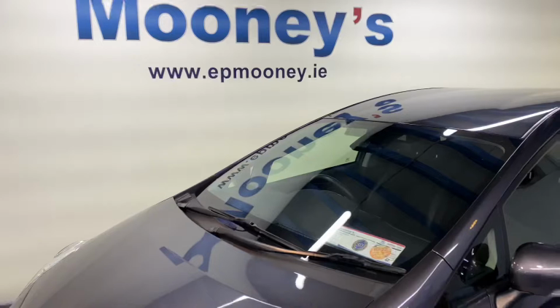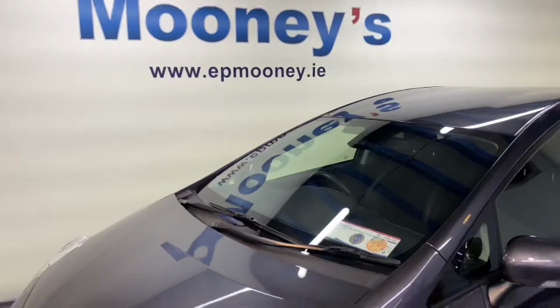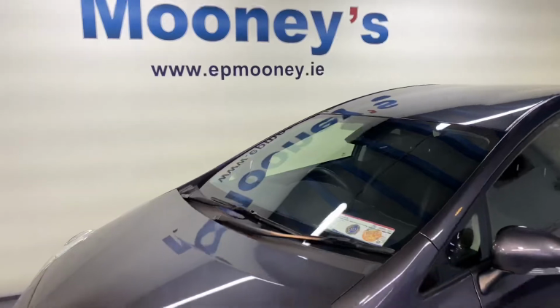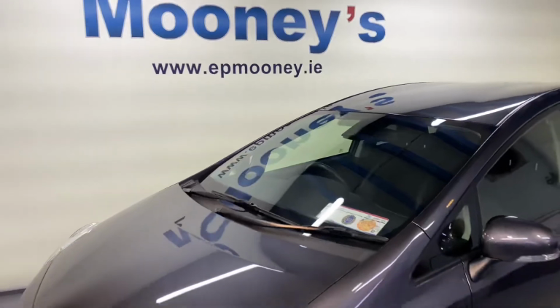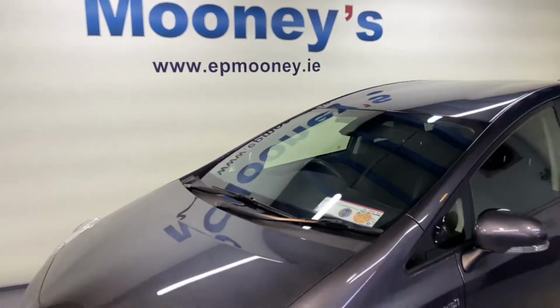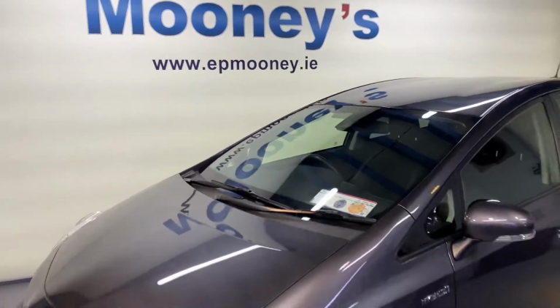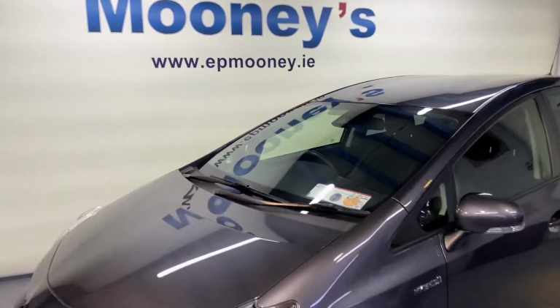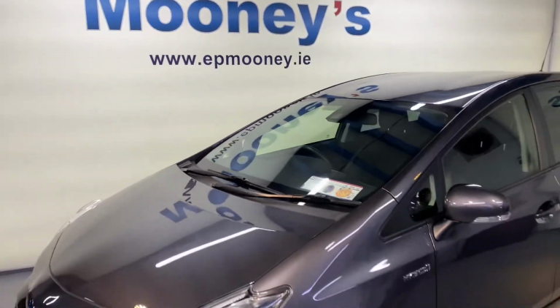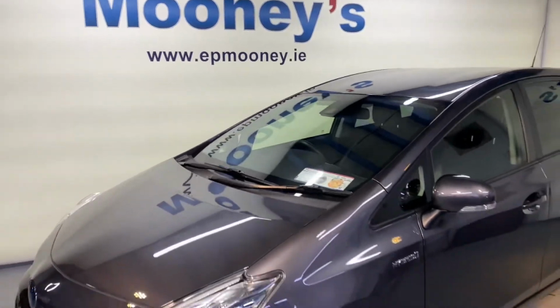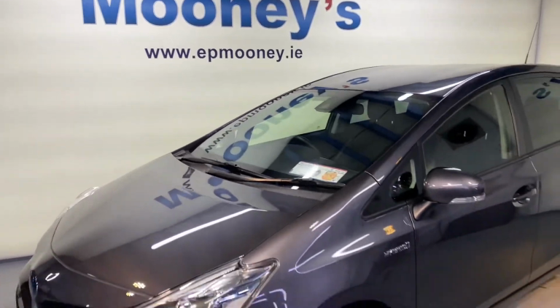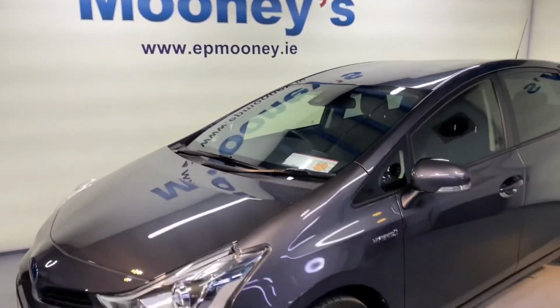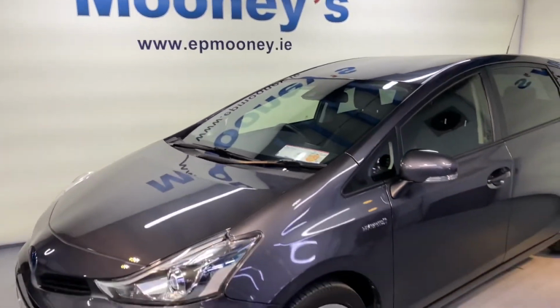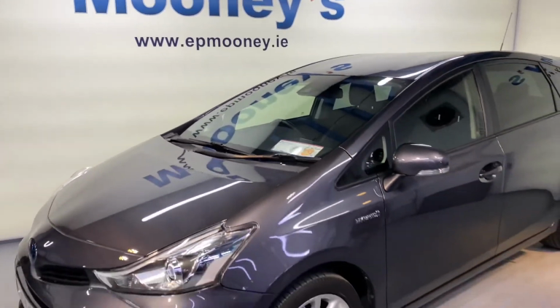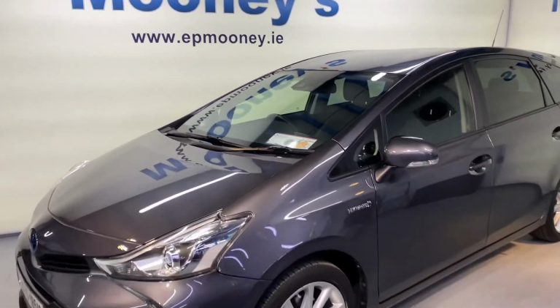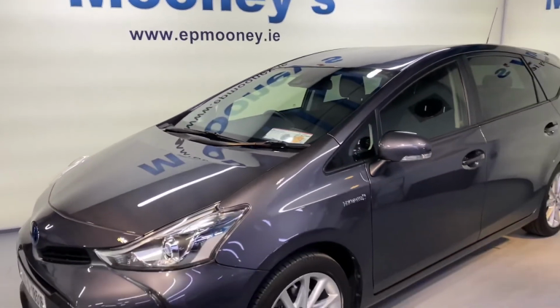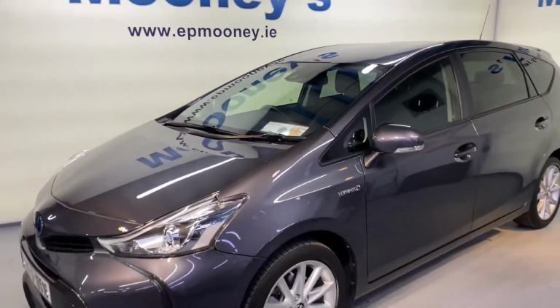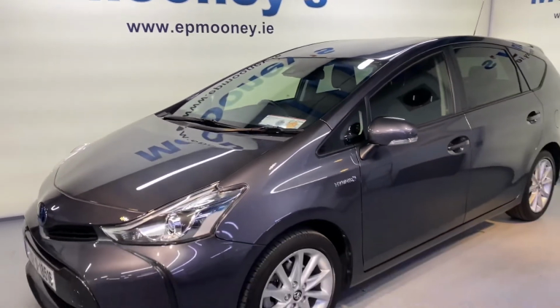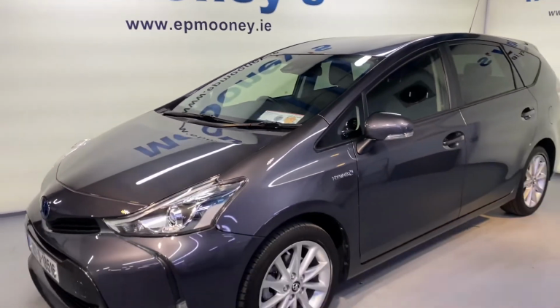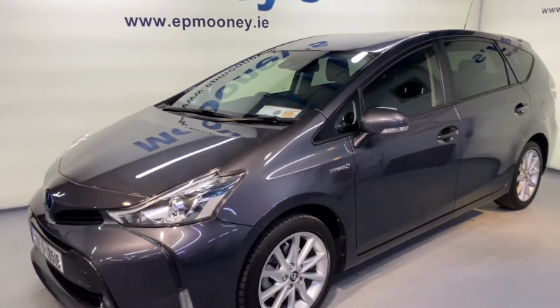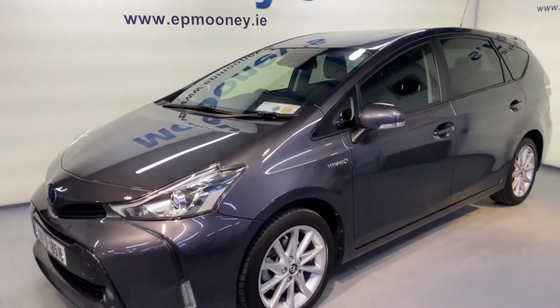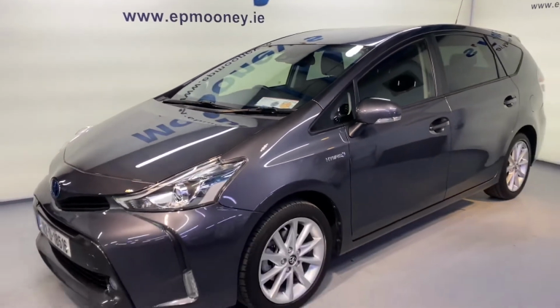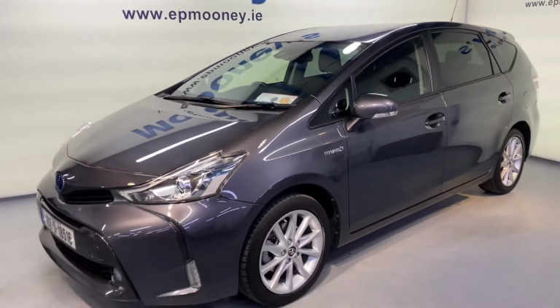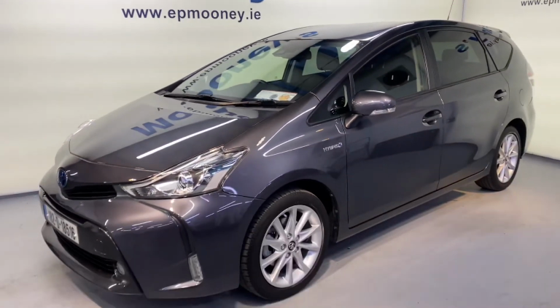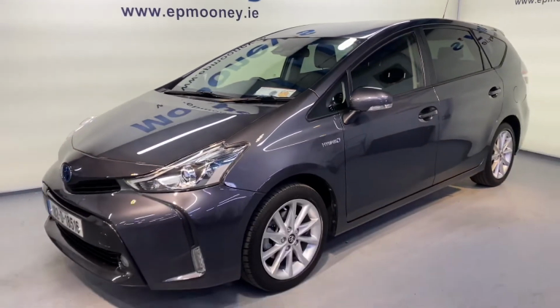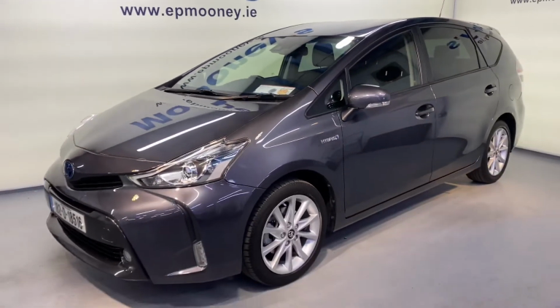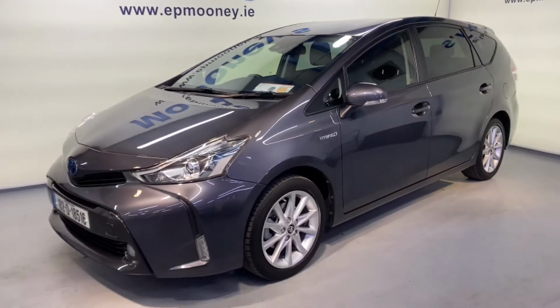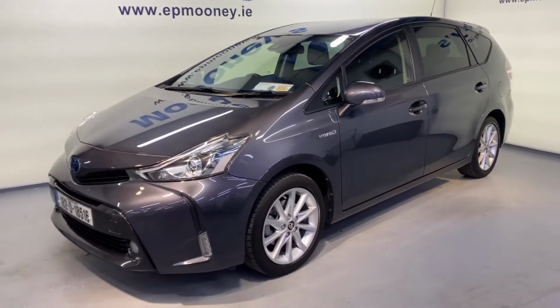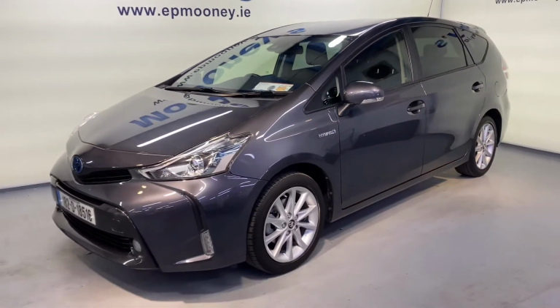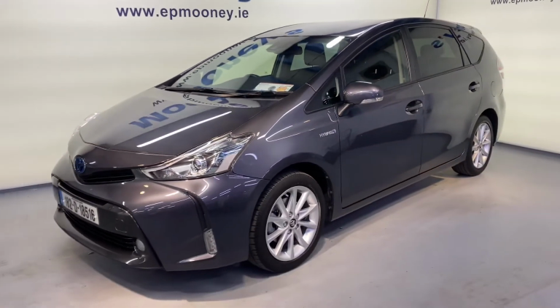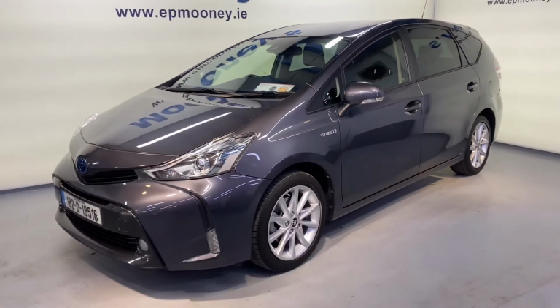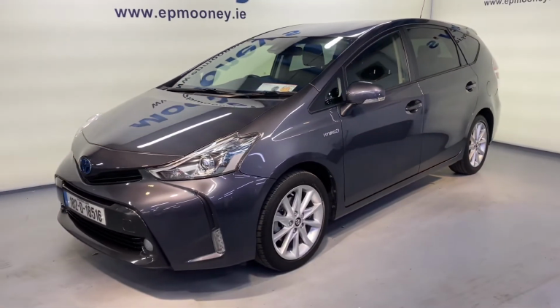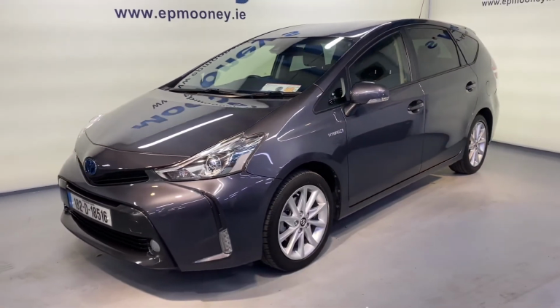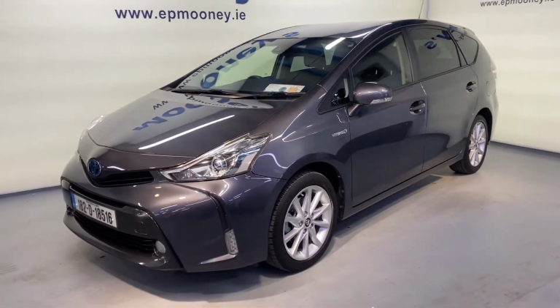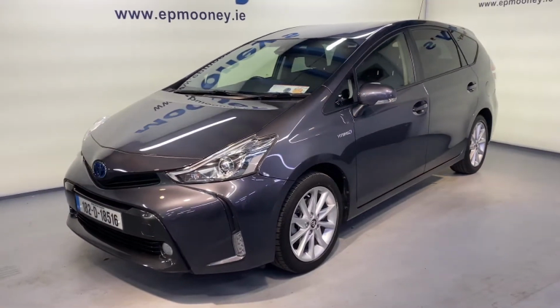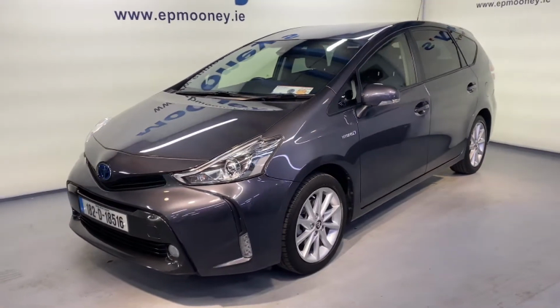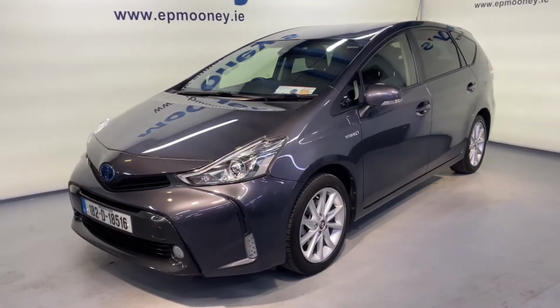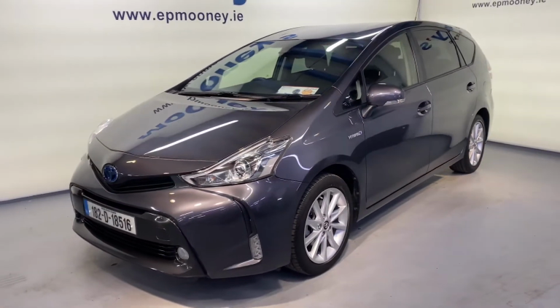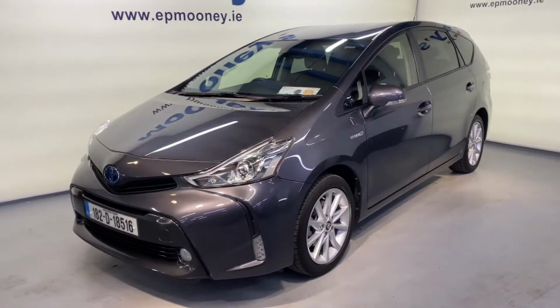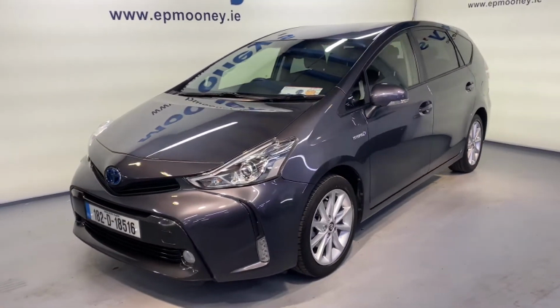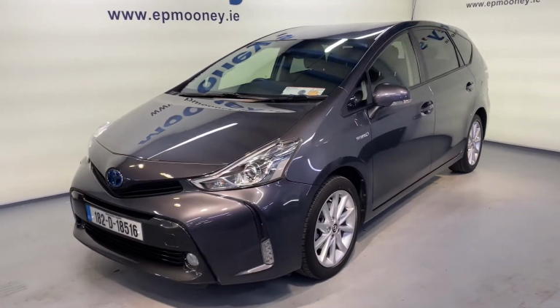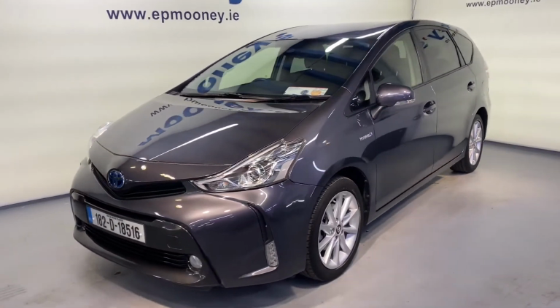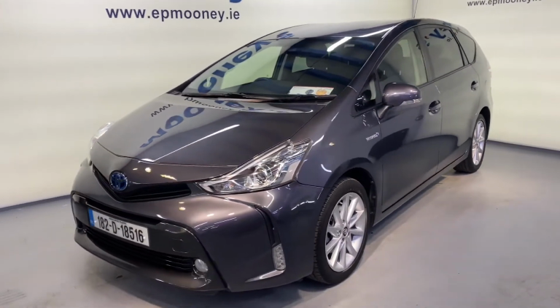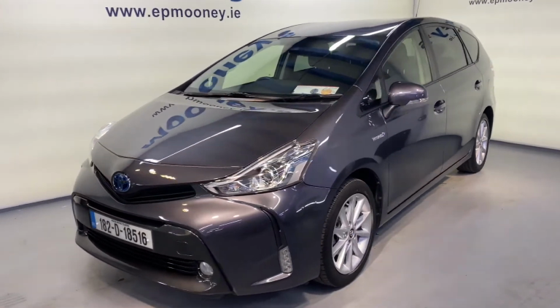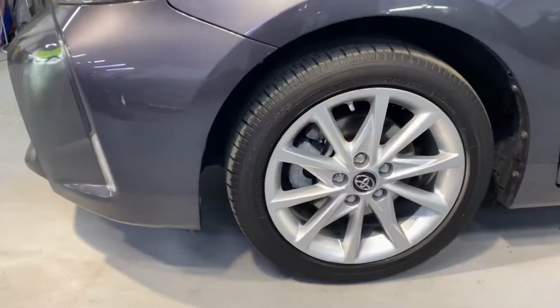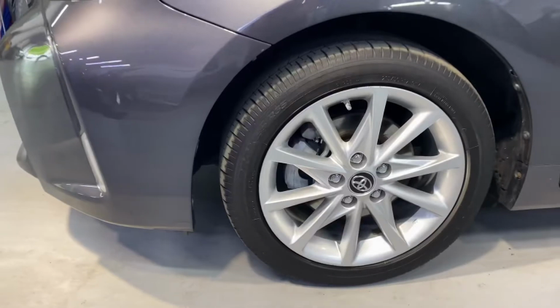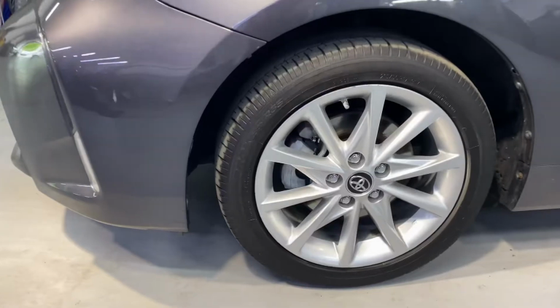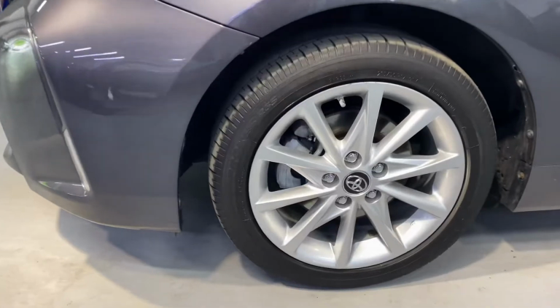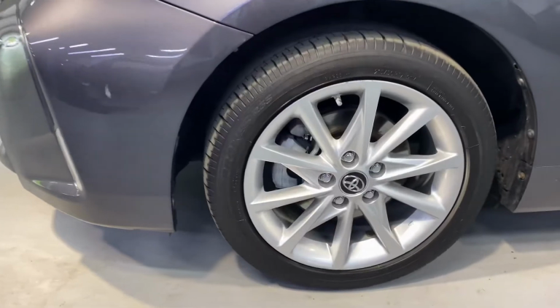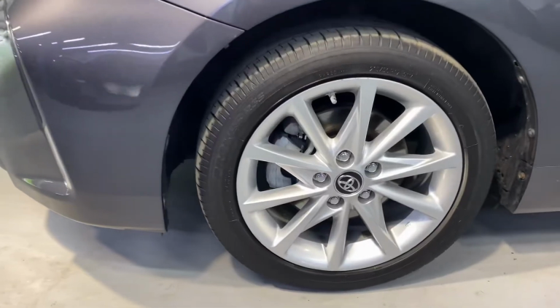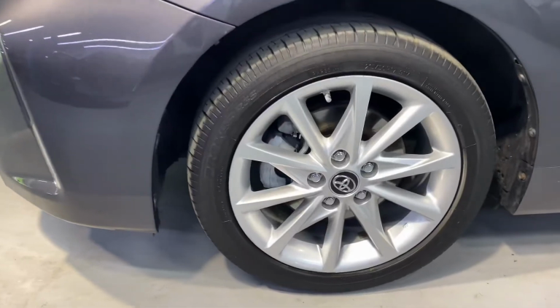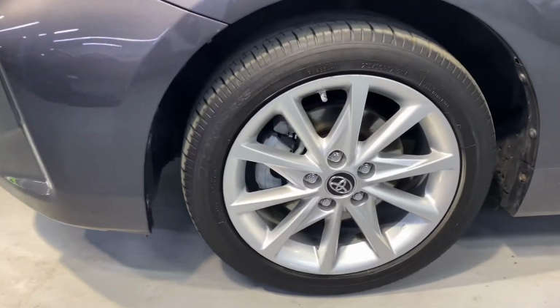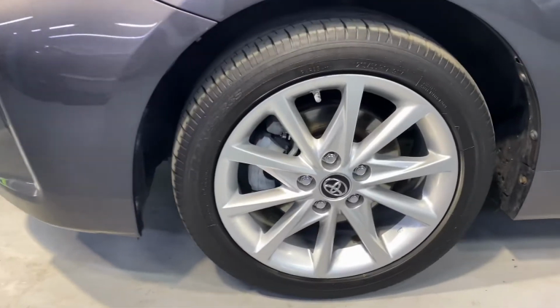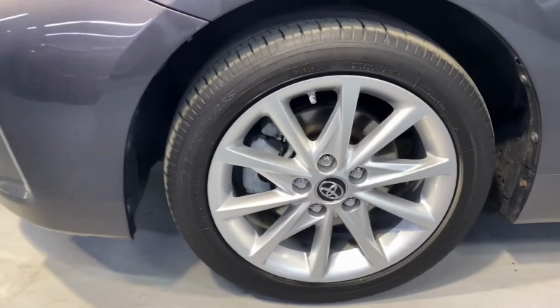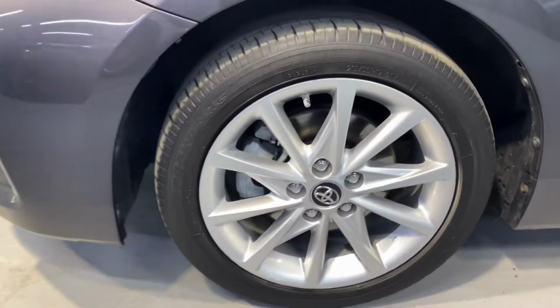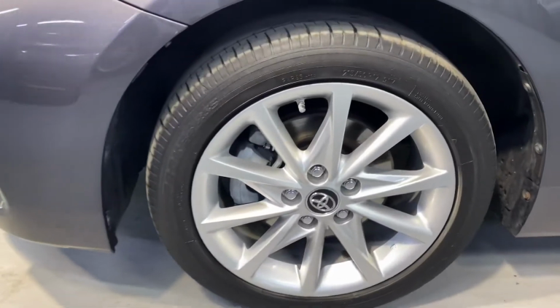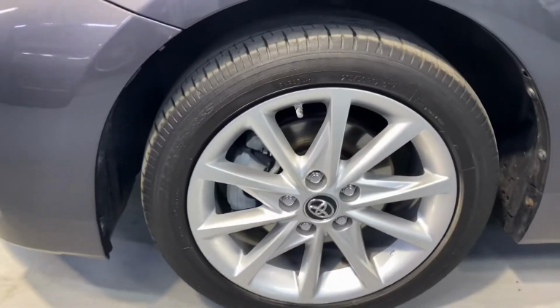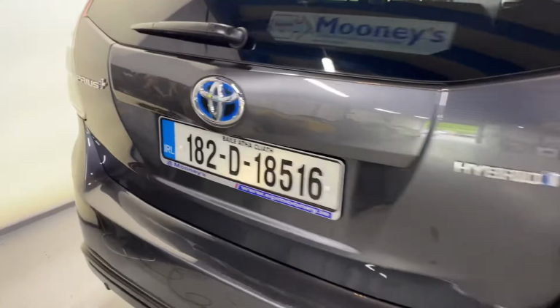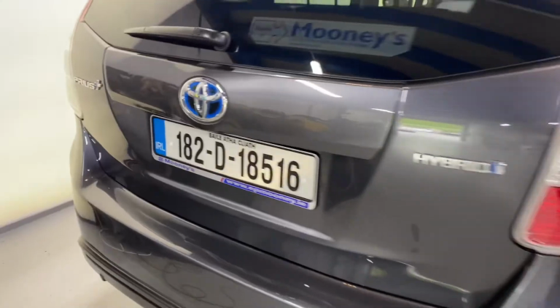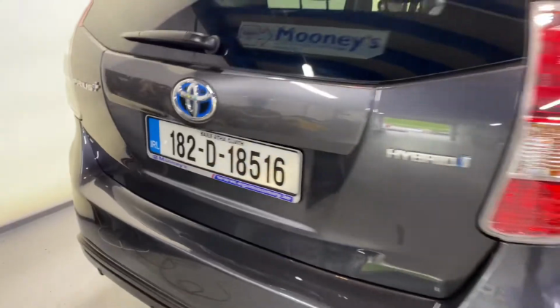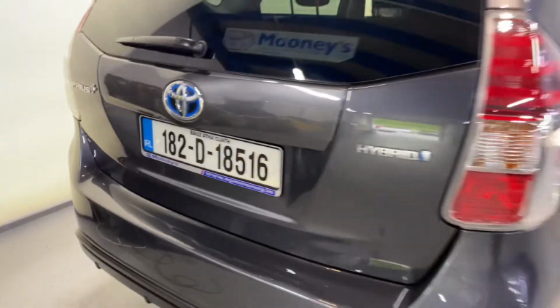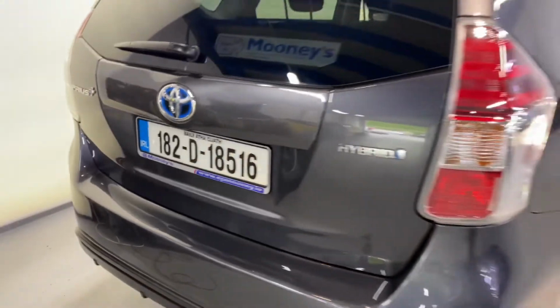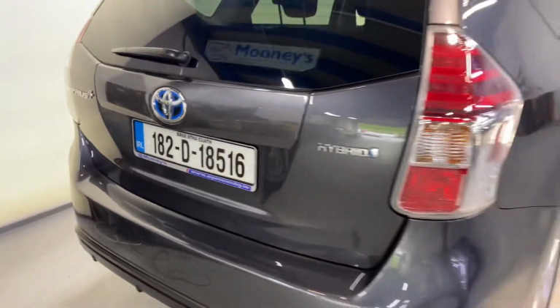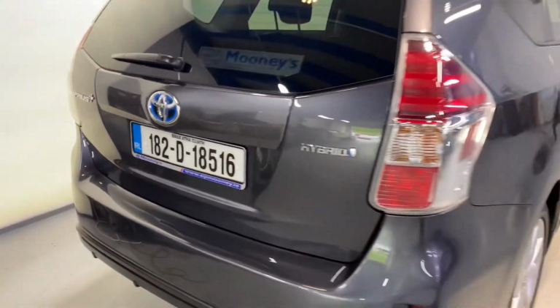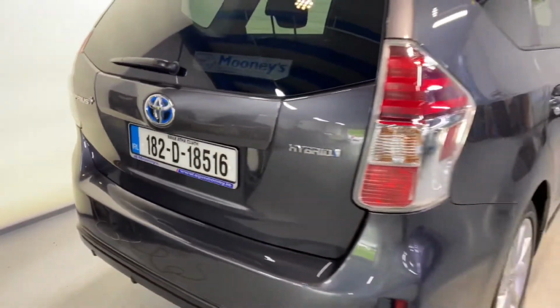Welcome to Mooney's Garage here on the Long Mile Road. Today we have this showroom condition 182 Toyota Prius Hybrid available for sale.